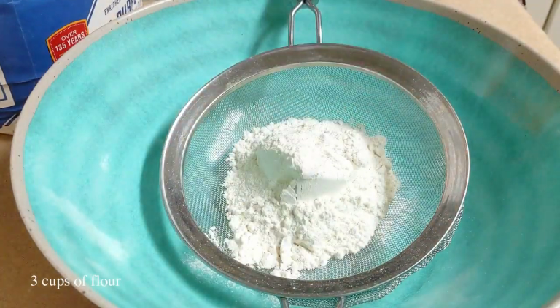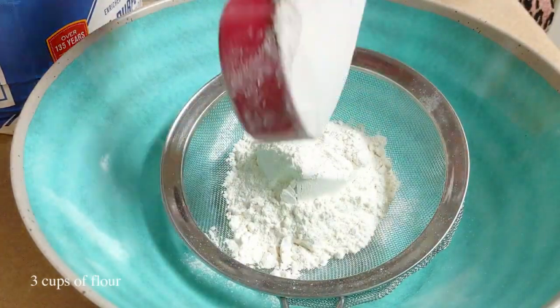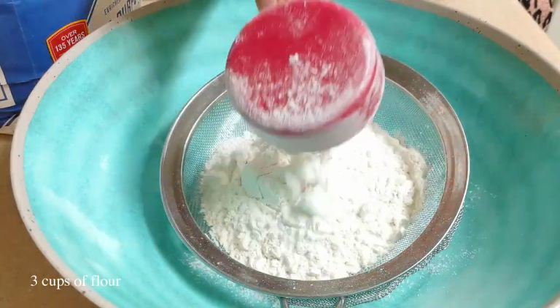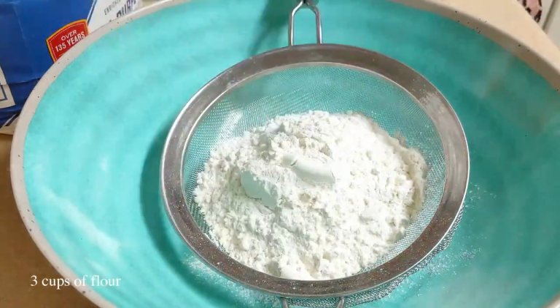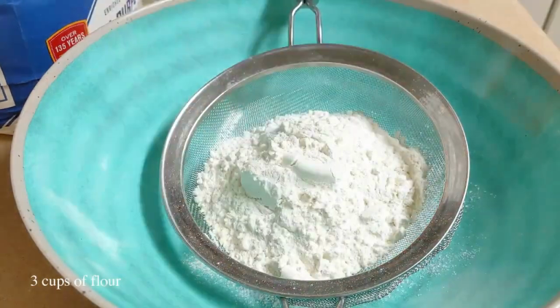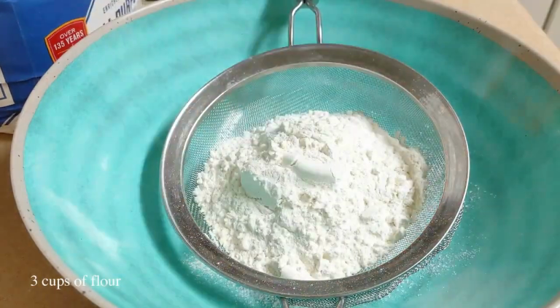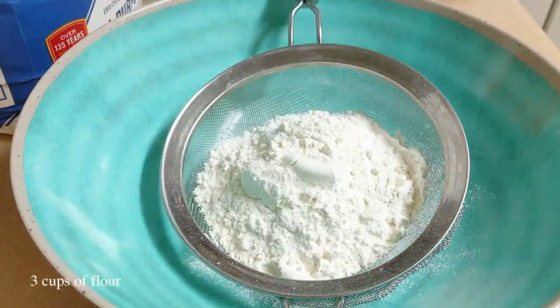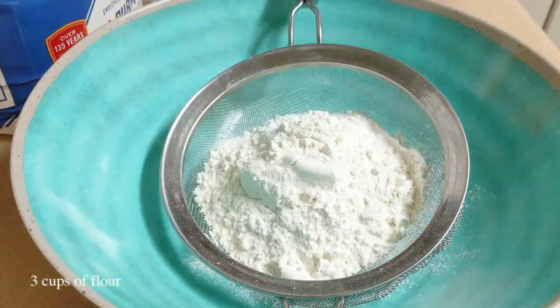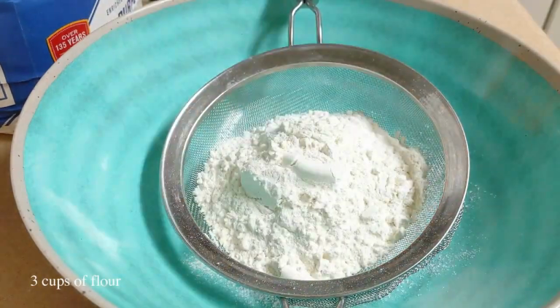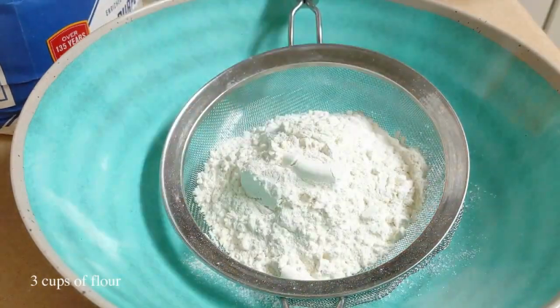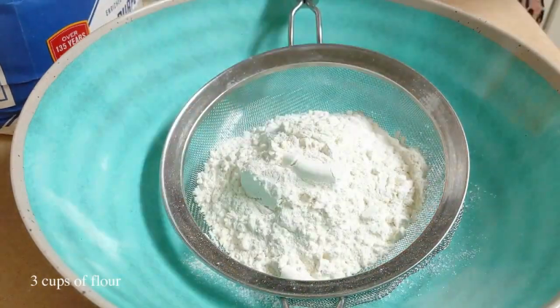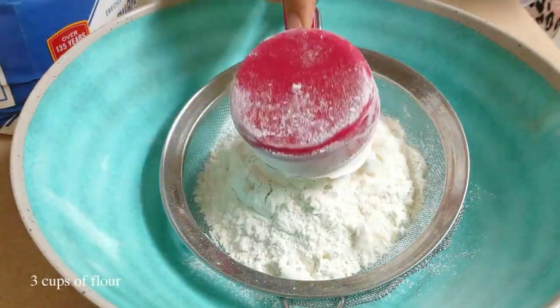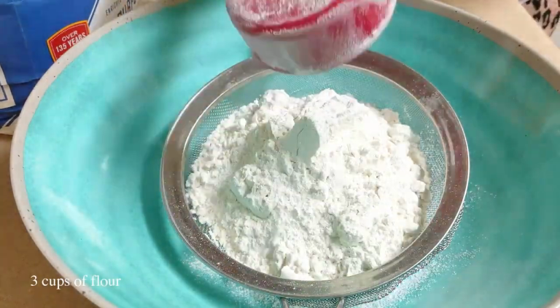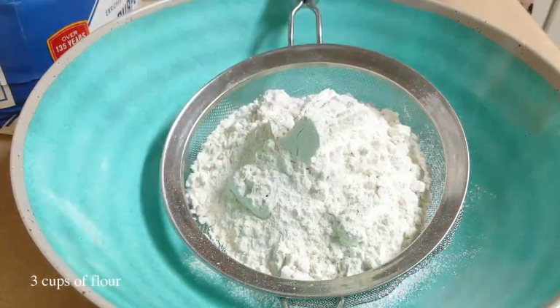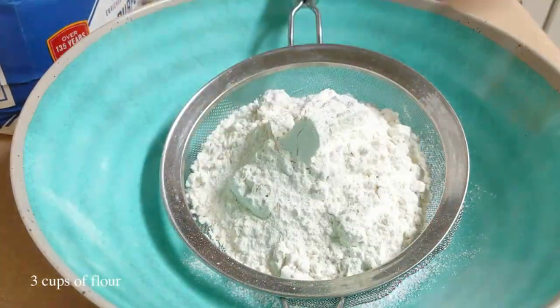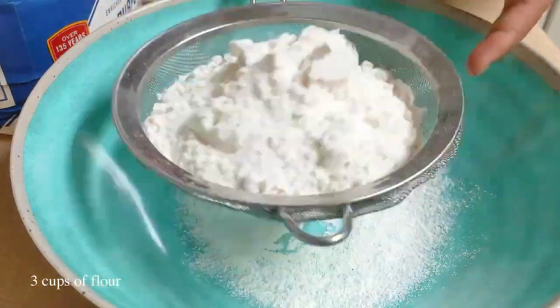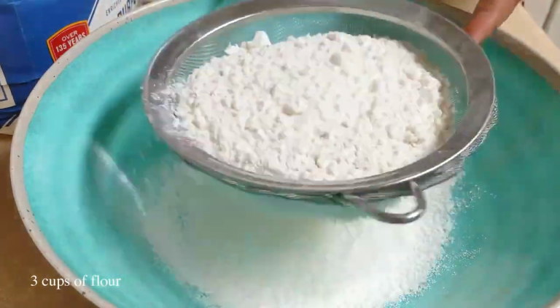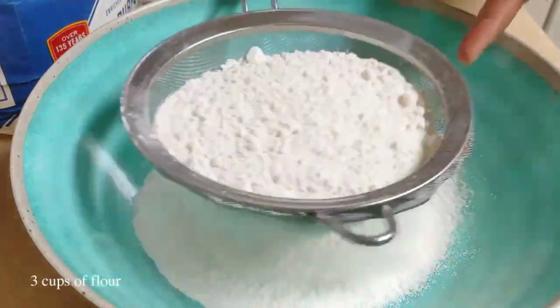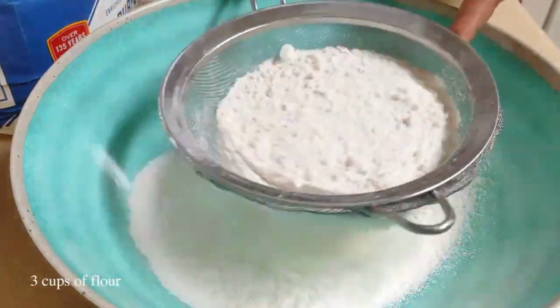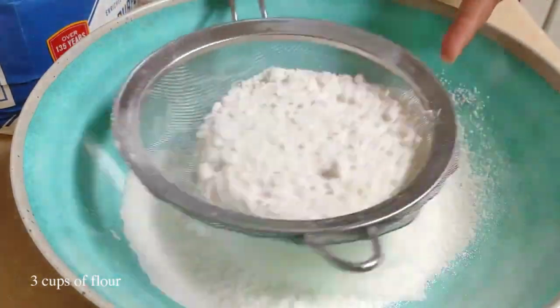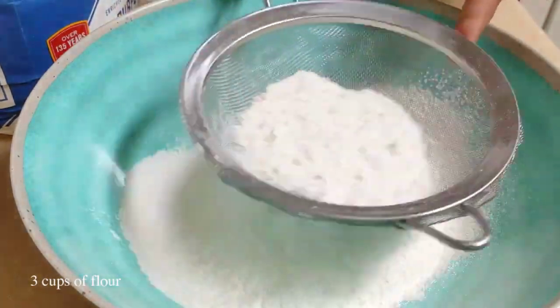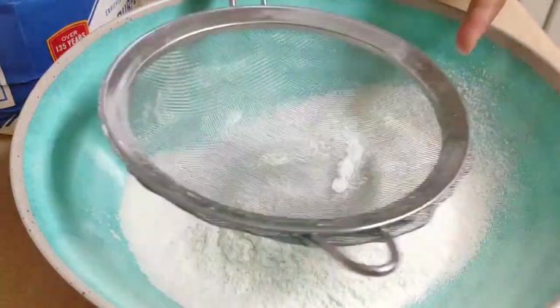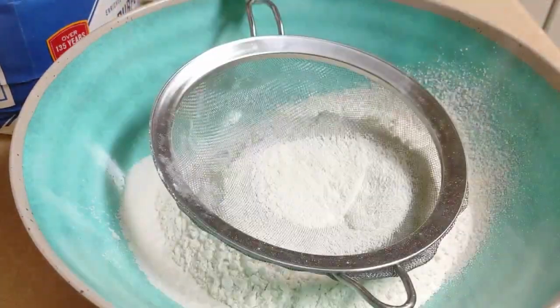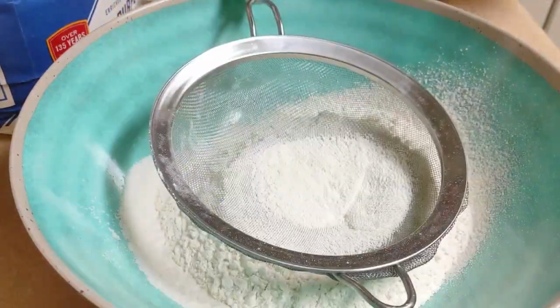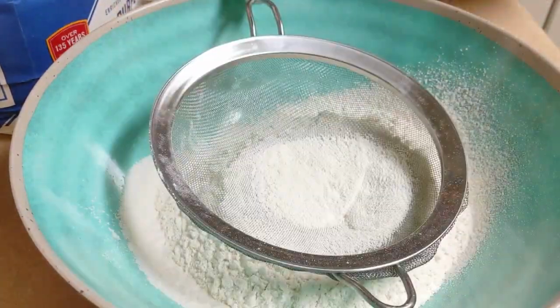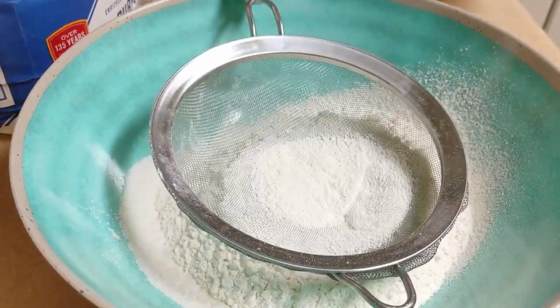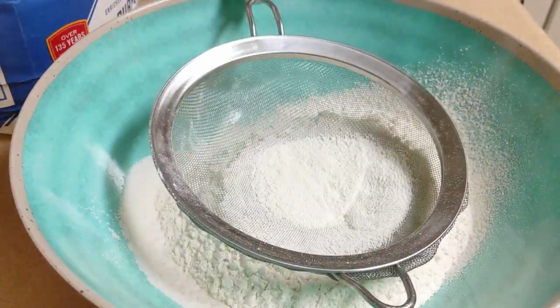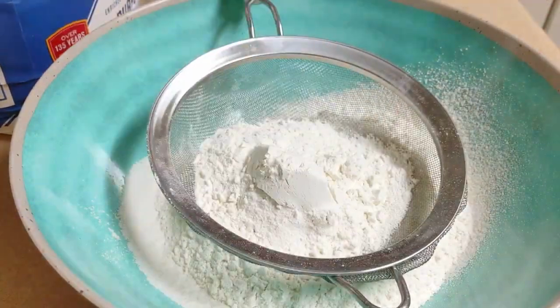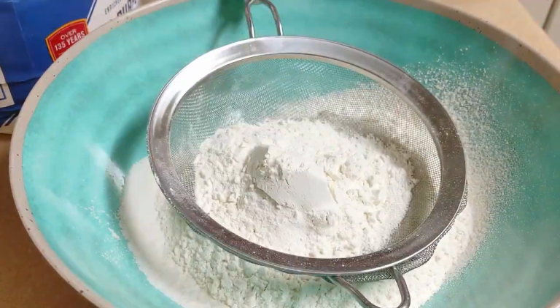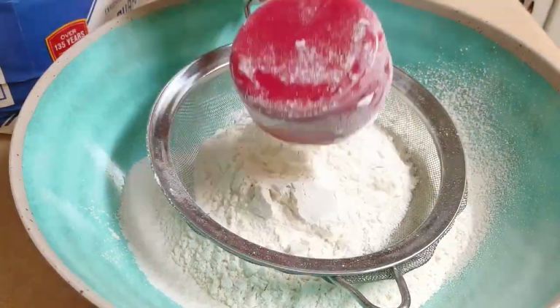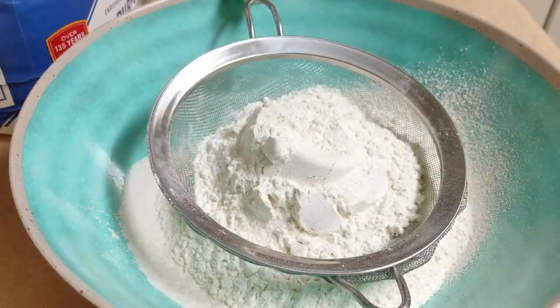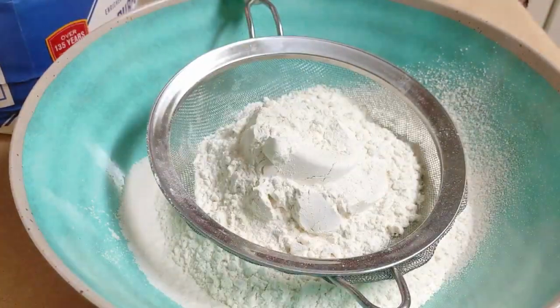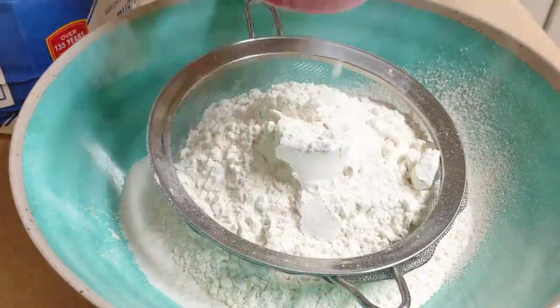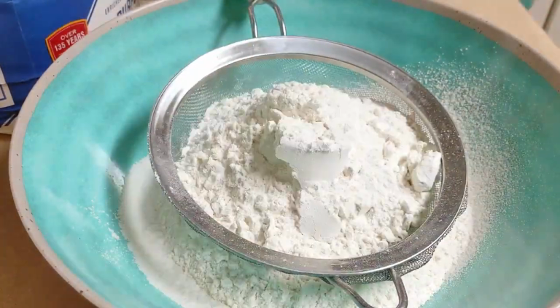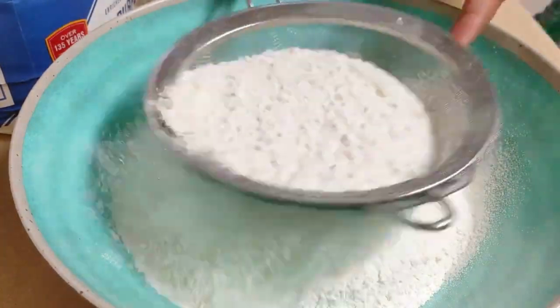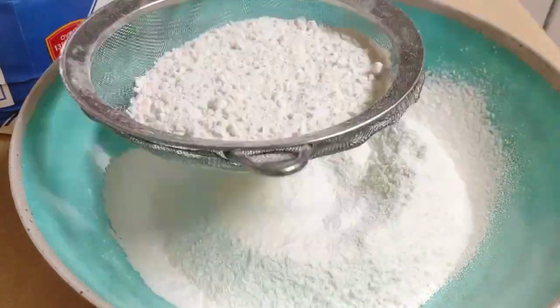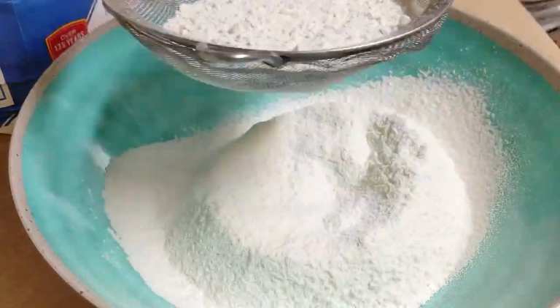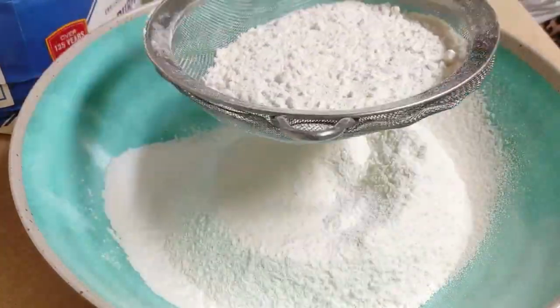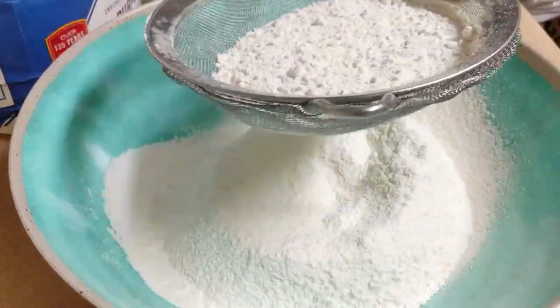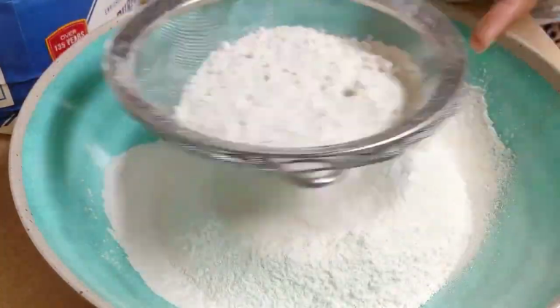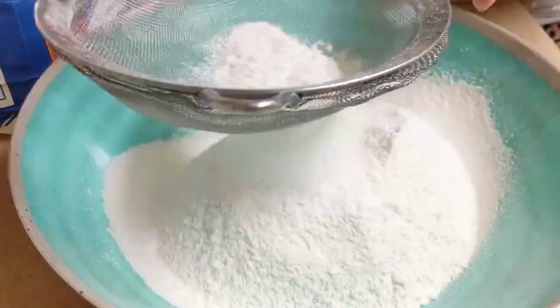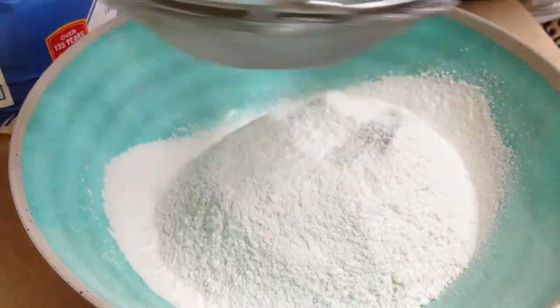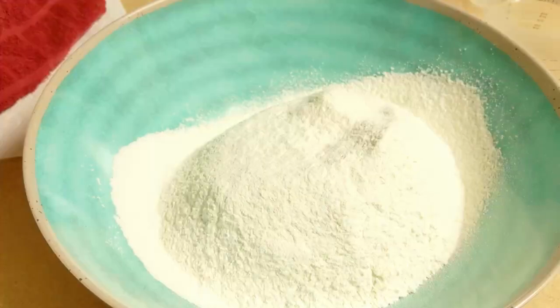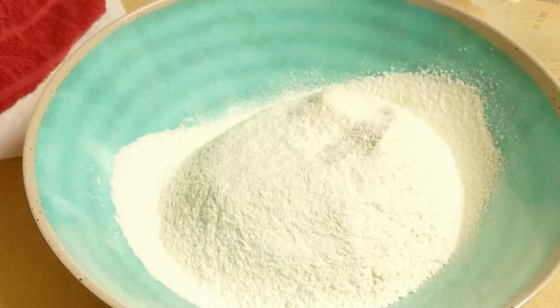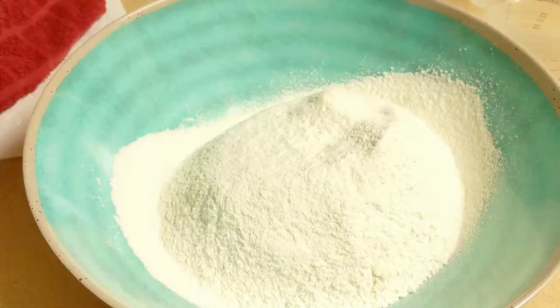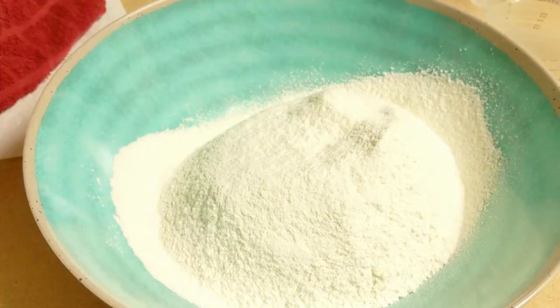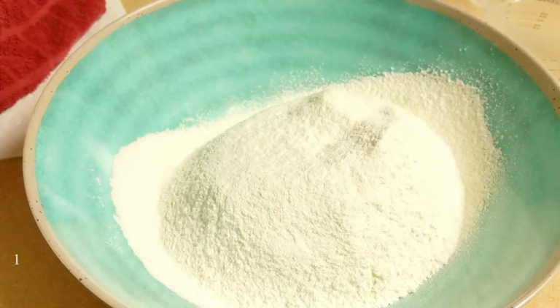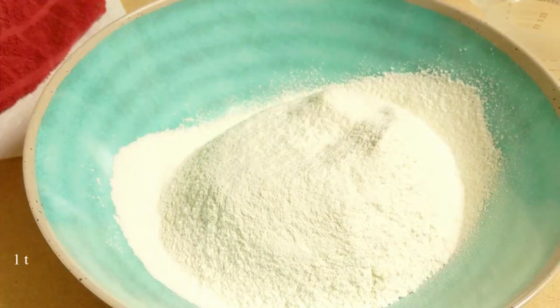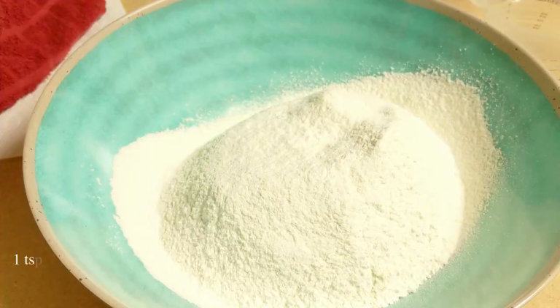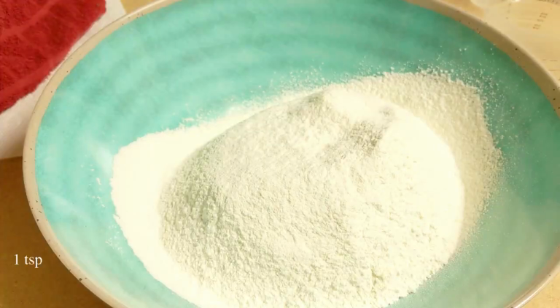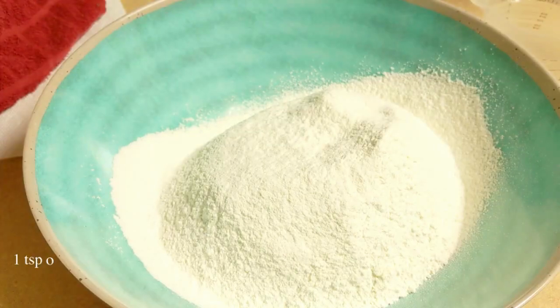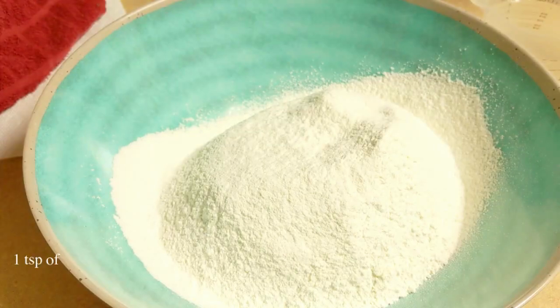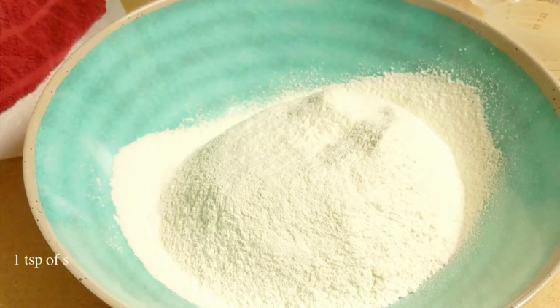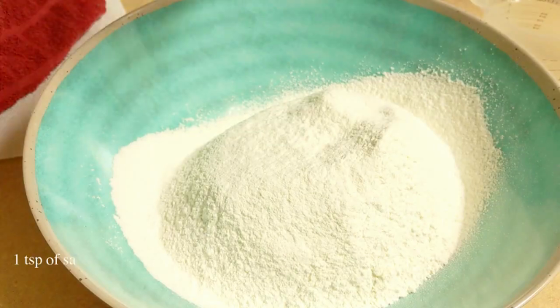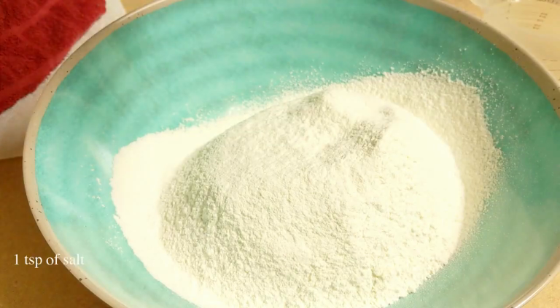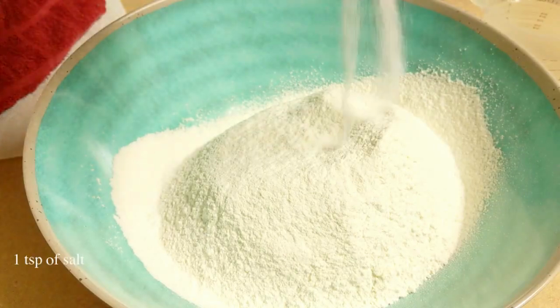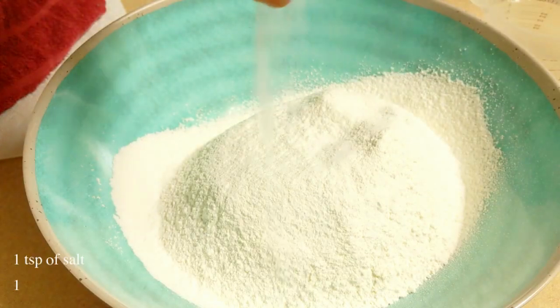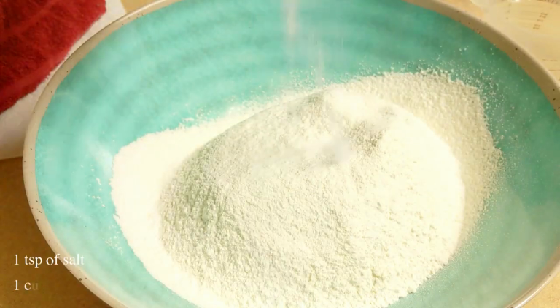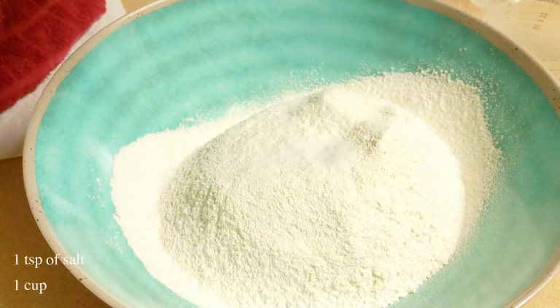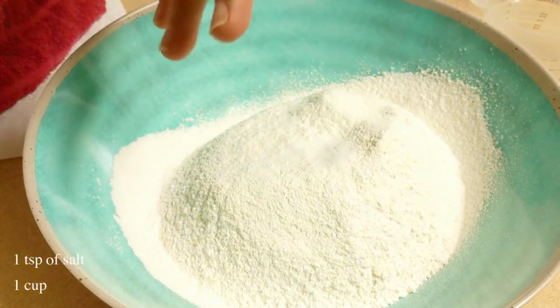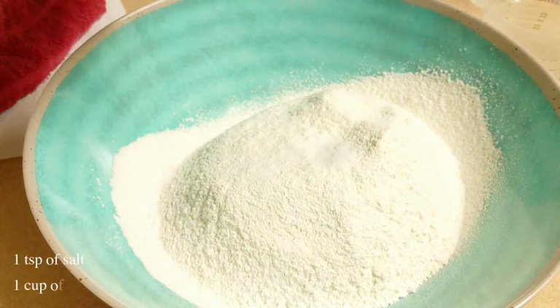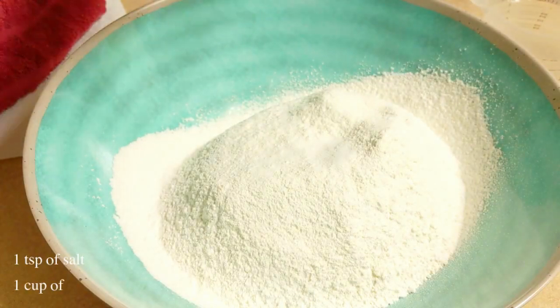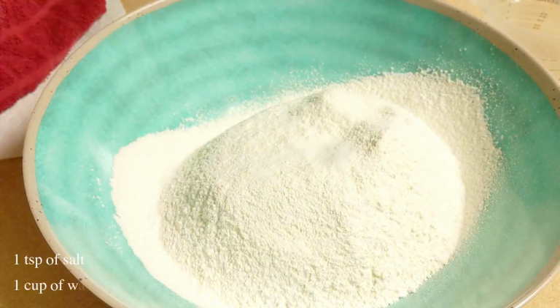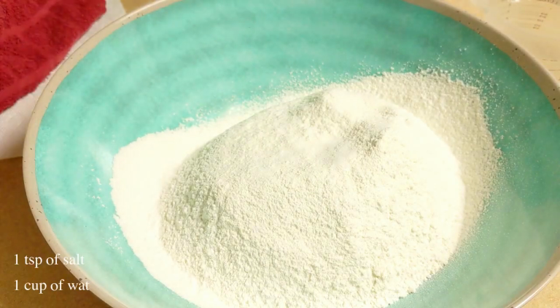Let's put the egg in. Add the egg and cook the egg.